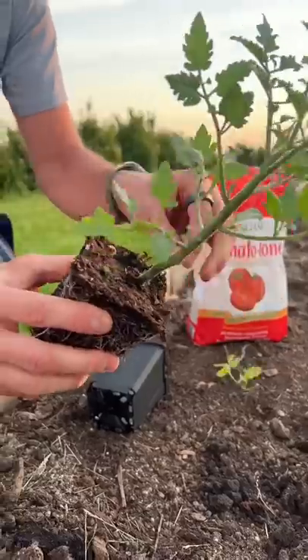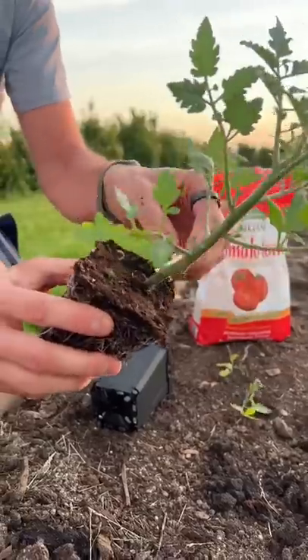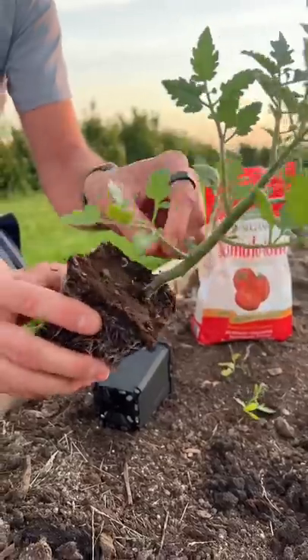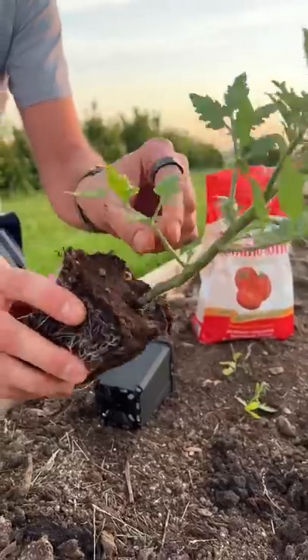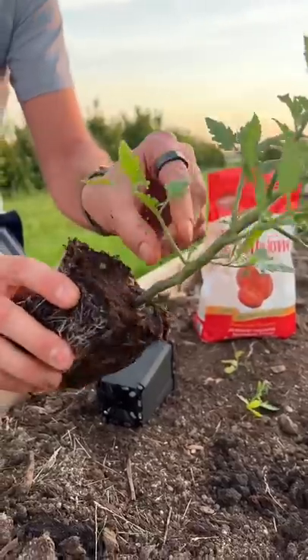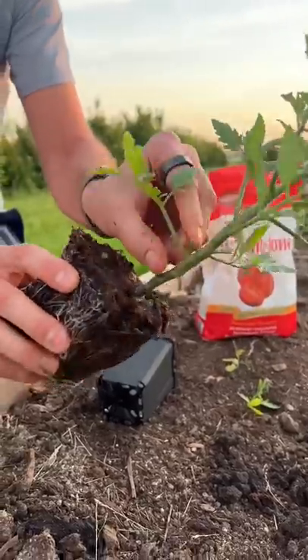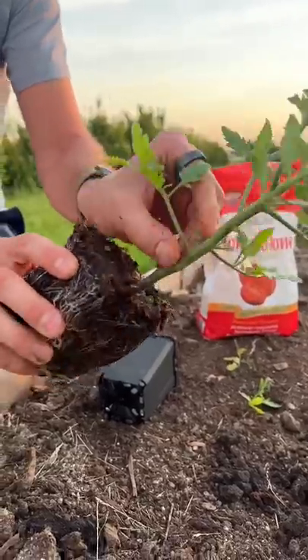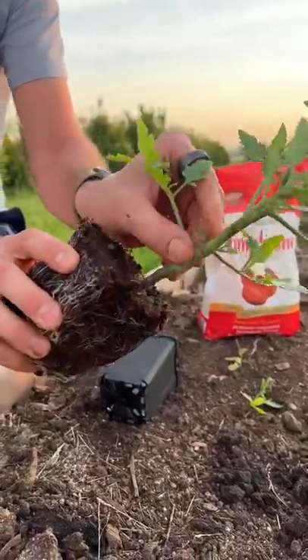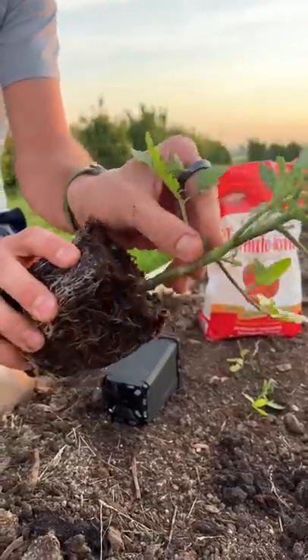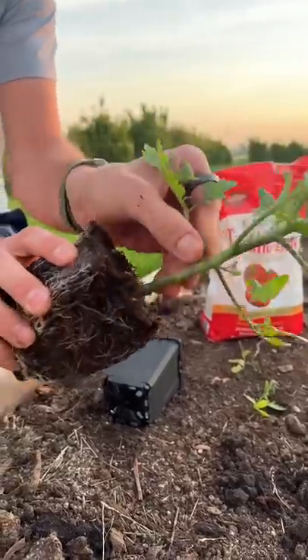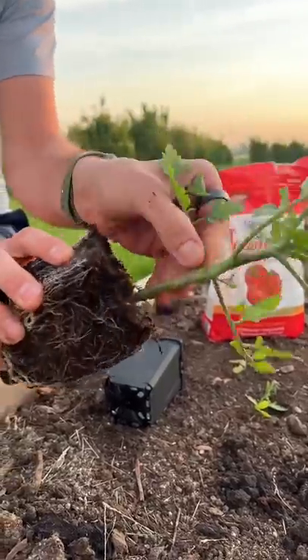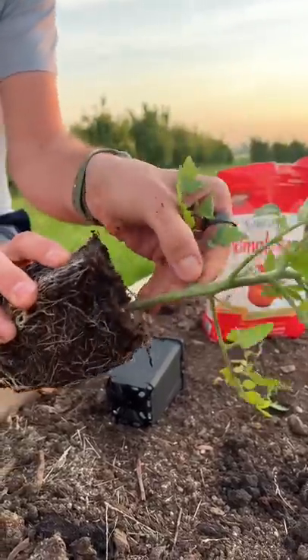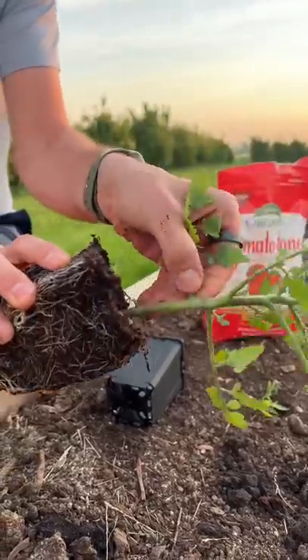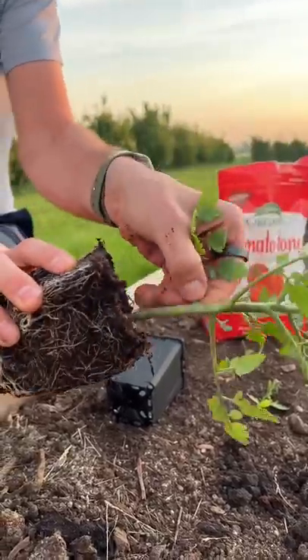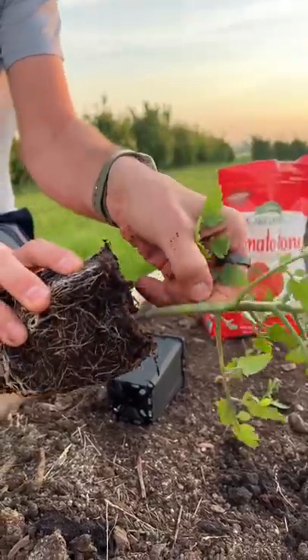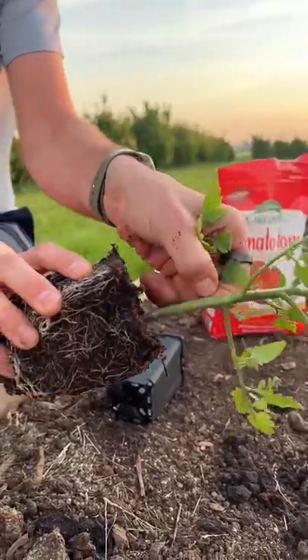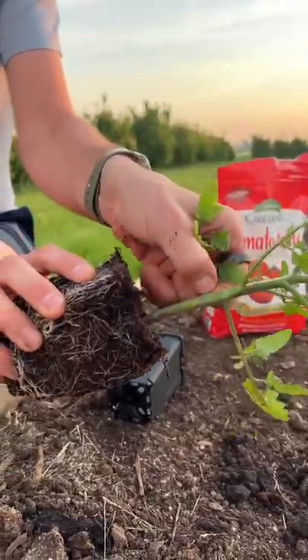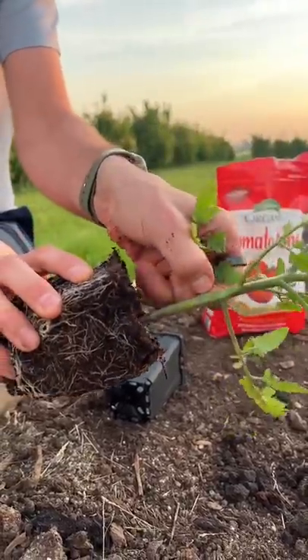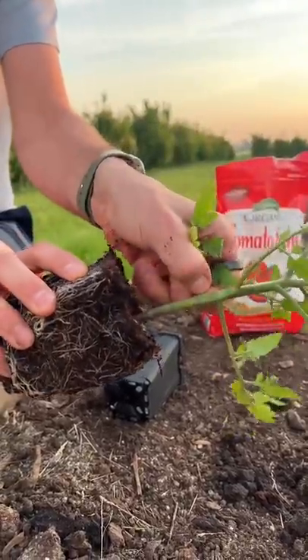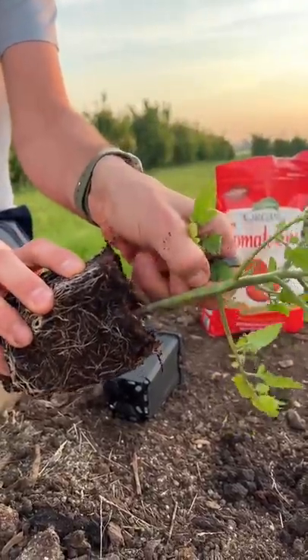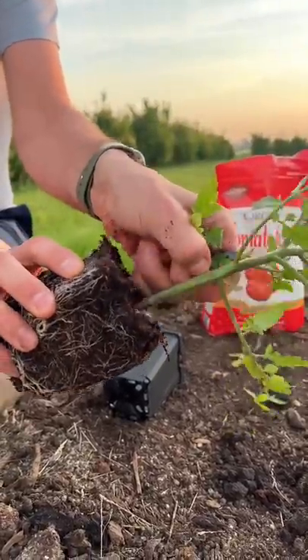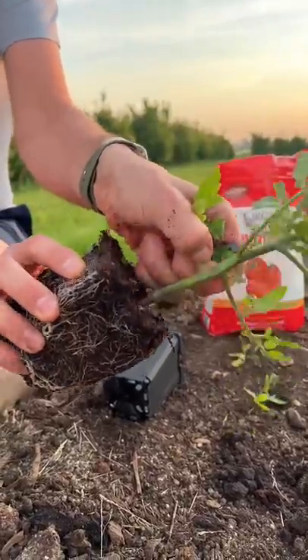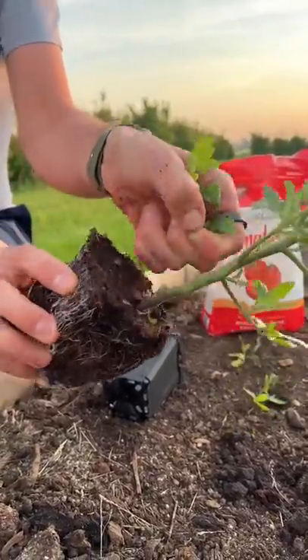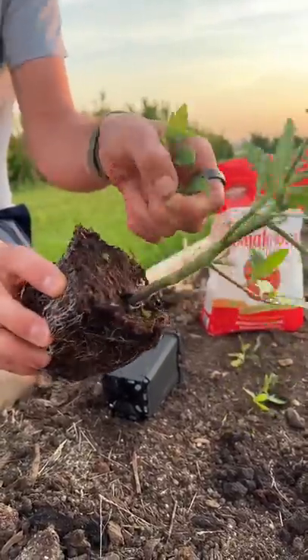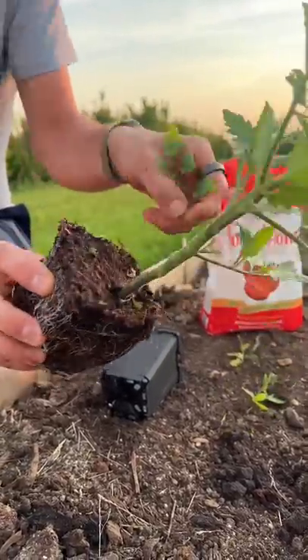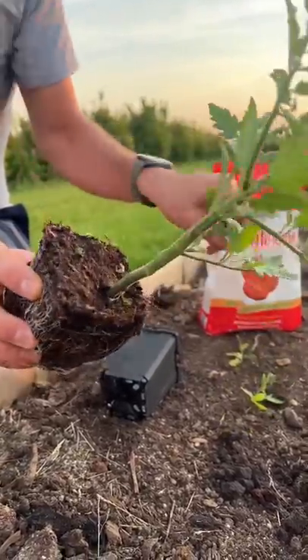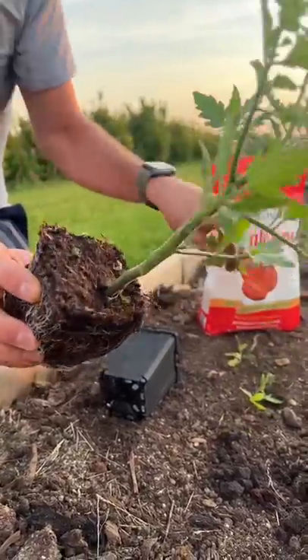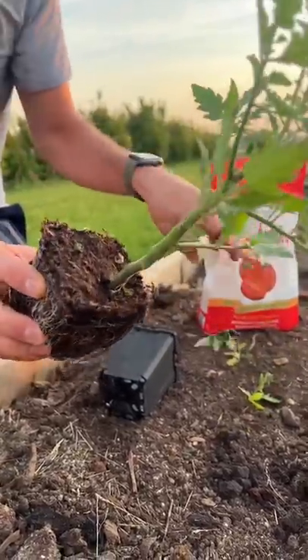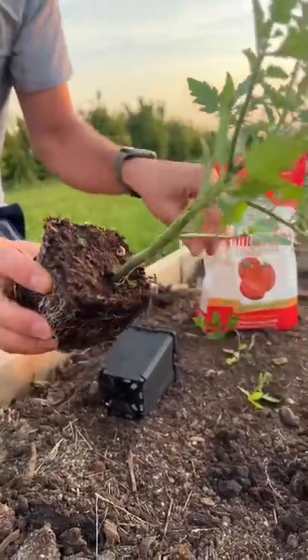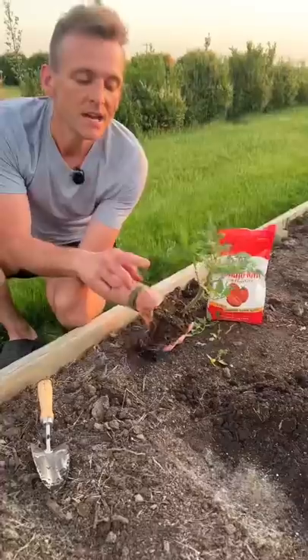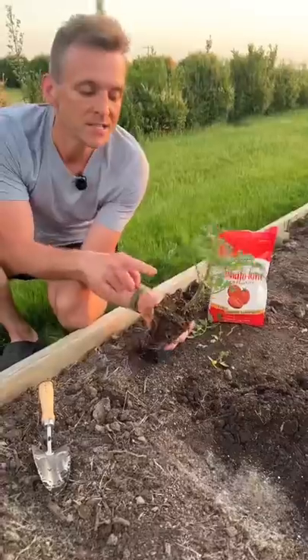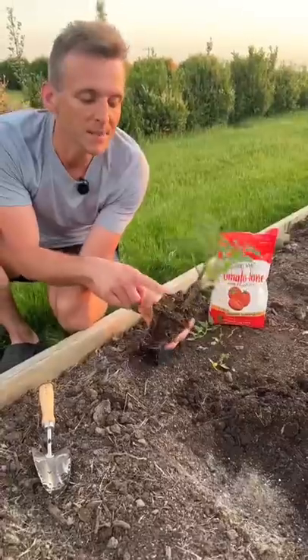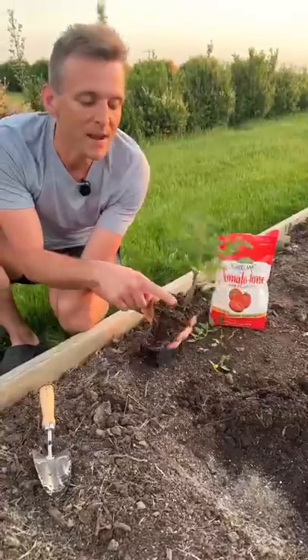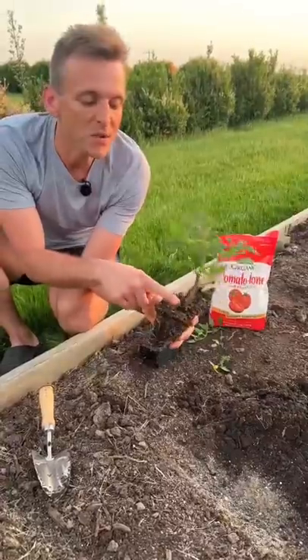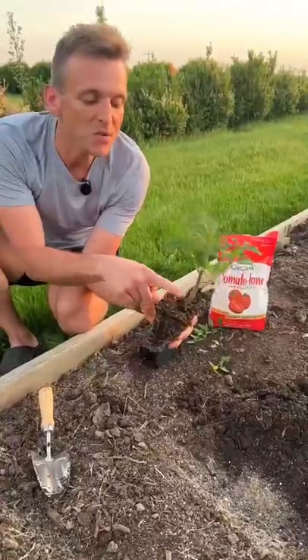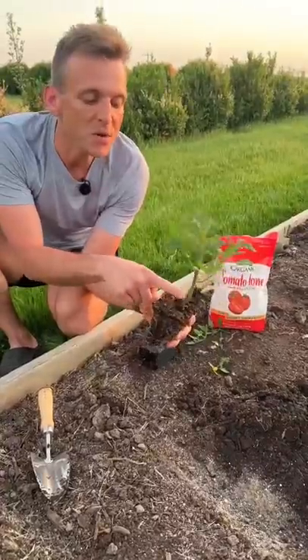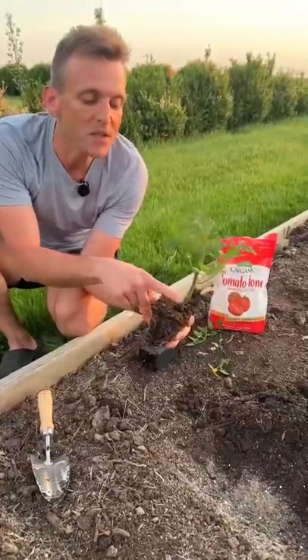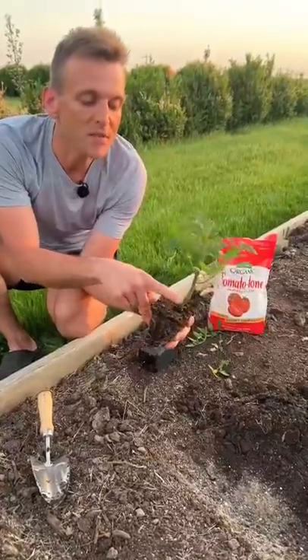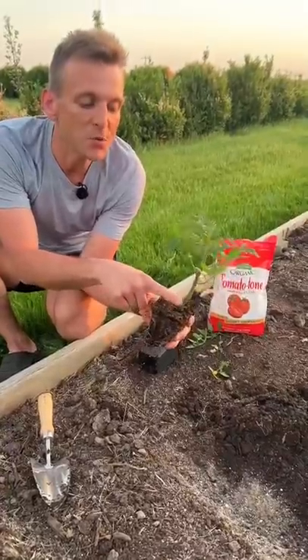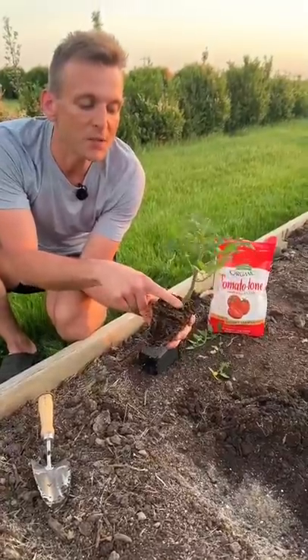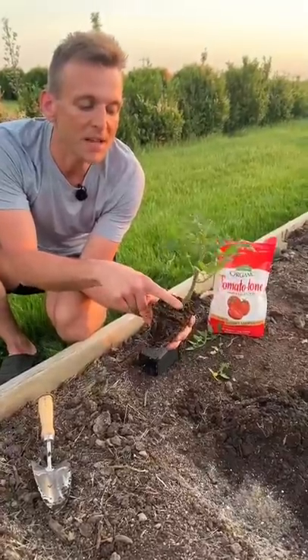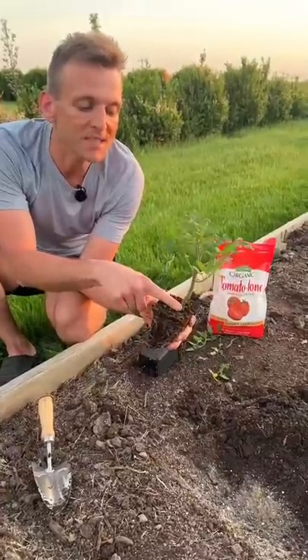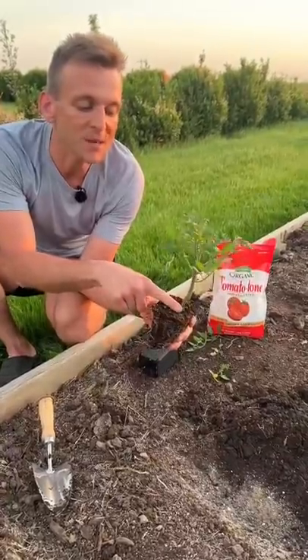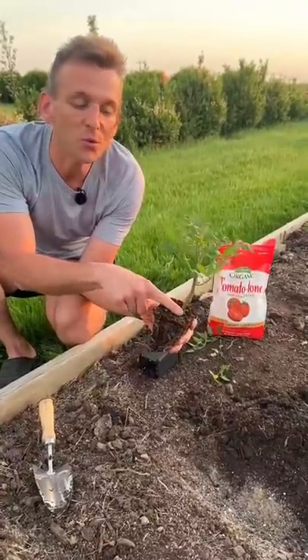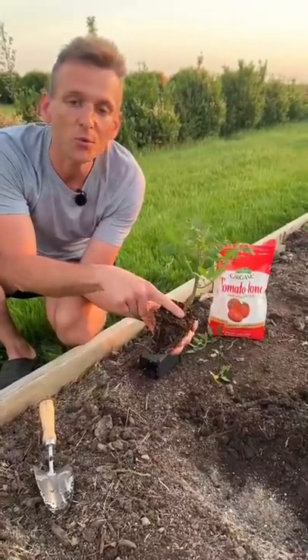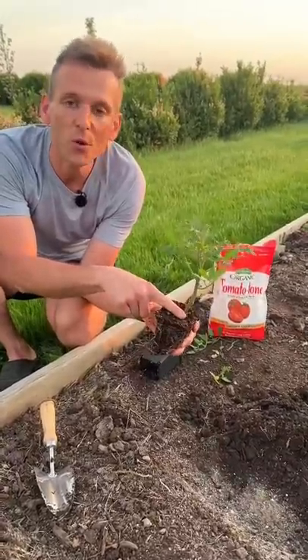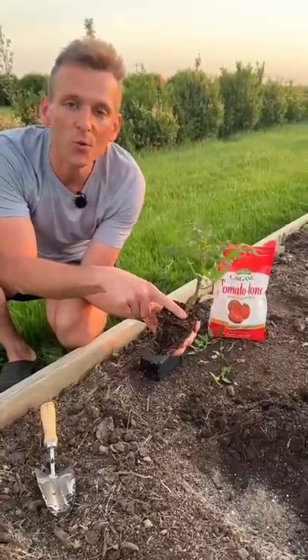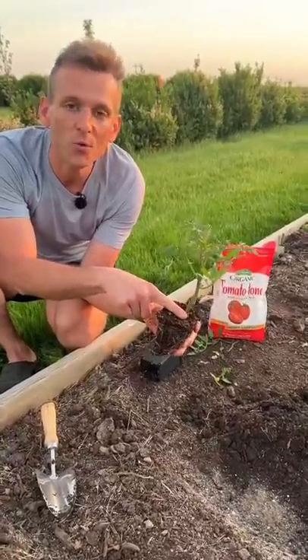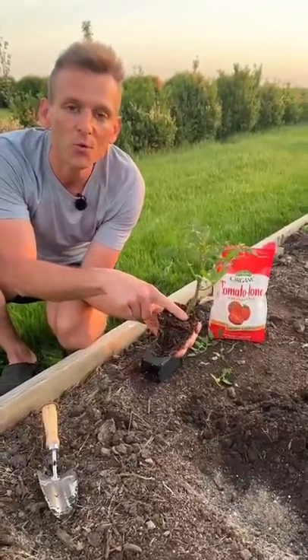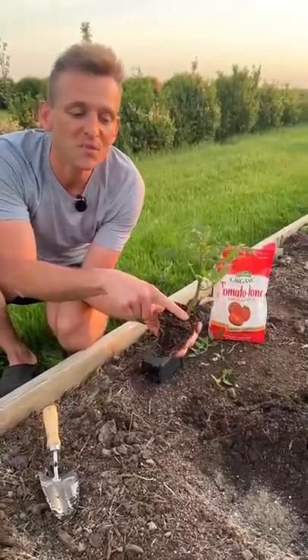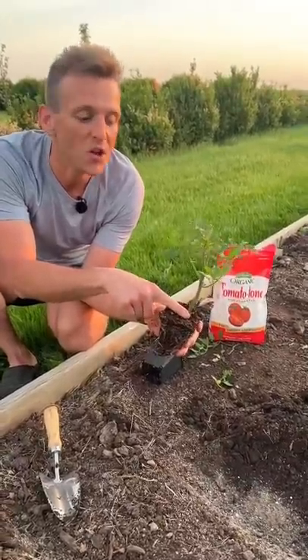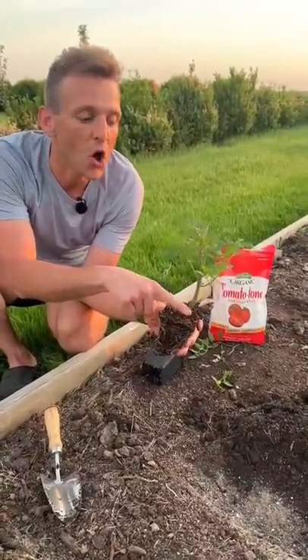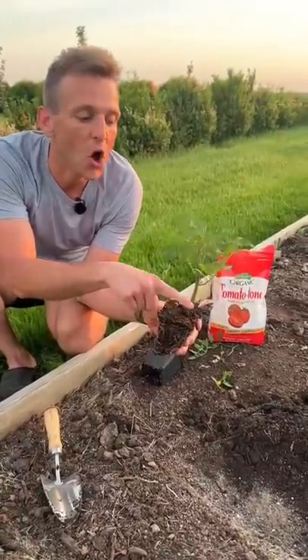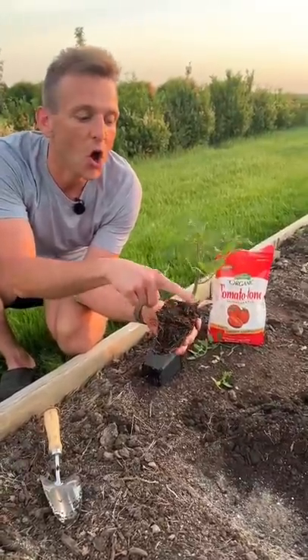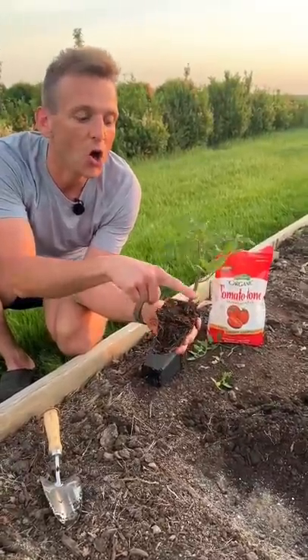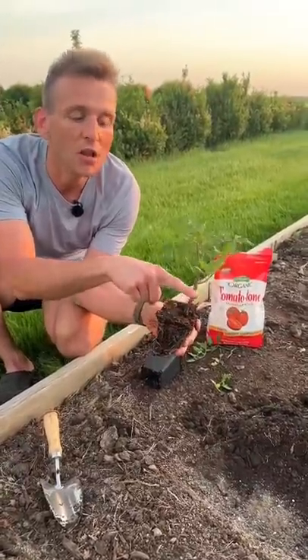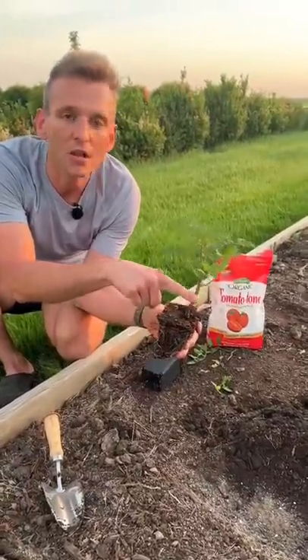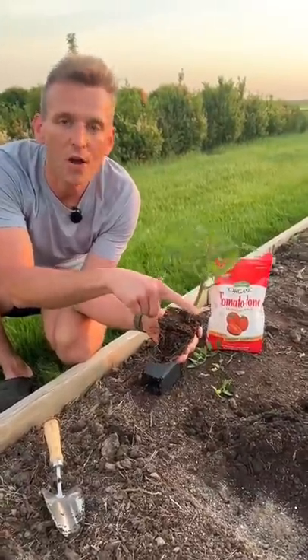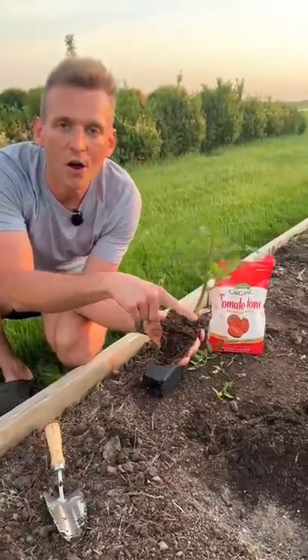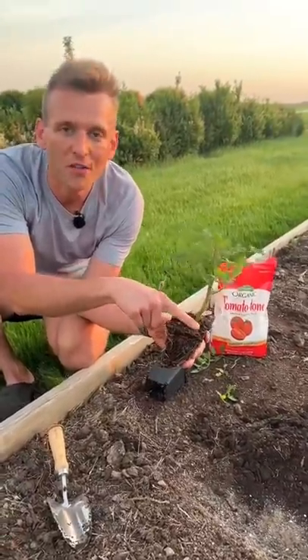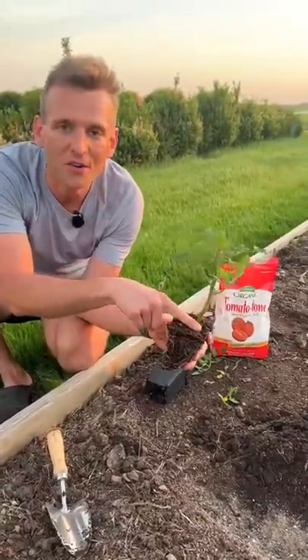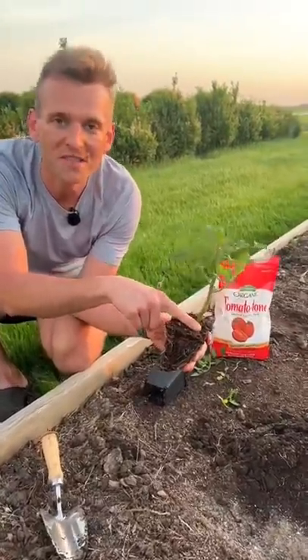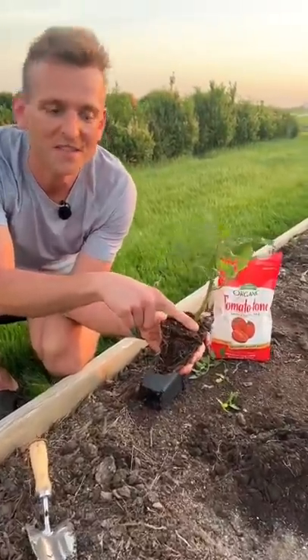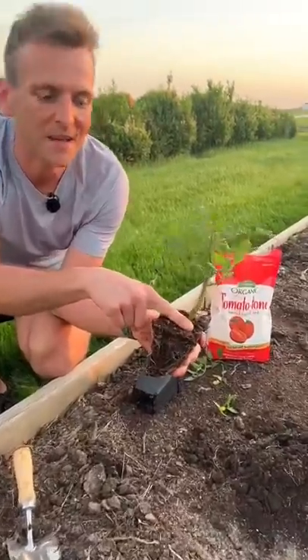Now this looks scary, but don't worry, this is good for the tomato. Tomatoes are one of the few plants that will grow roots all along their stem.